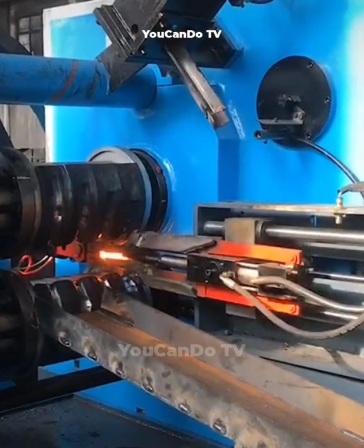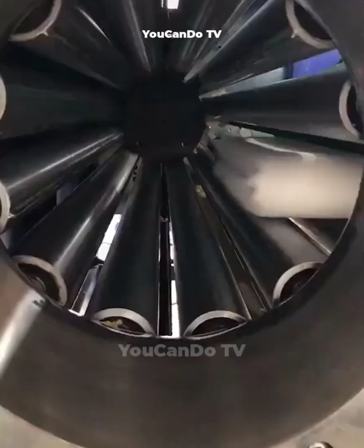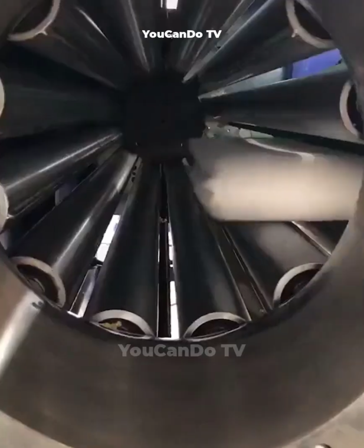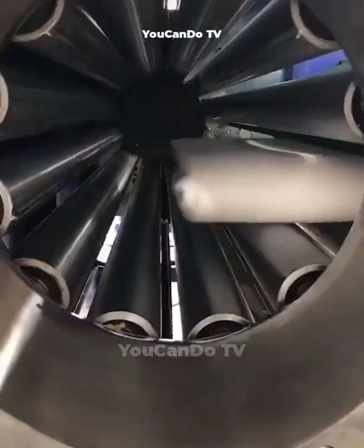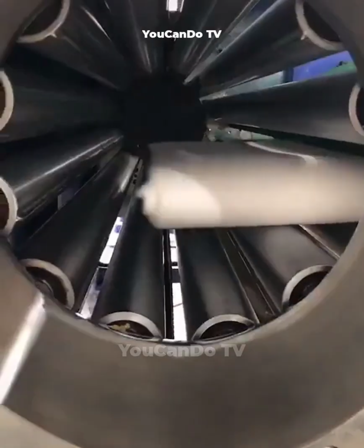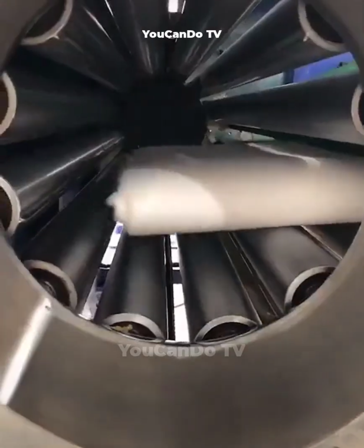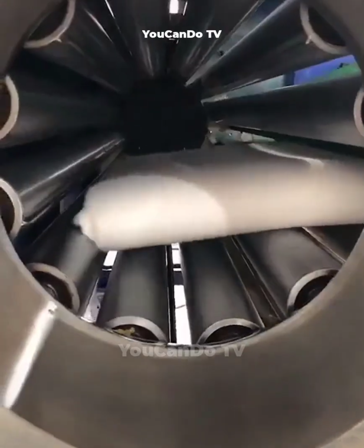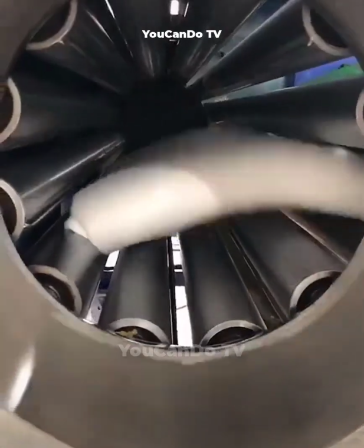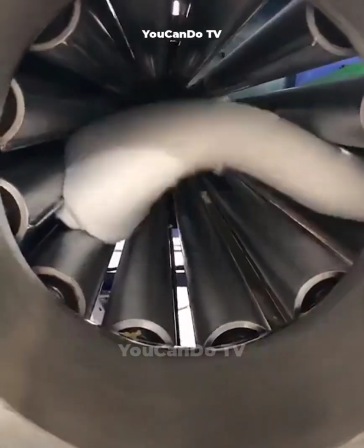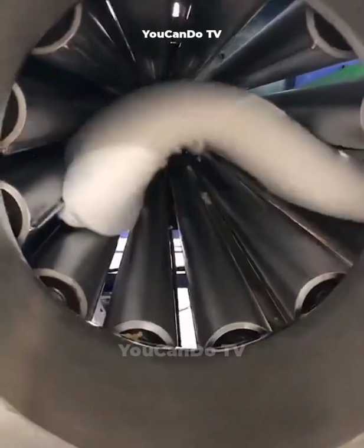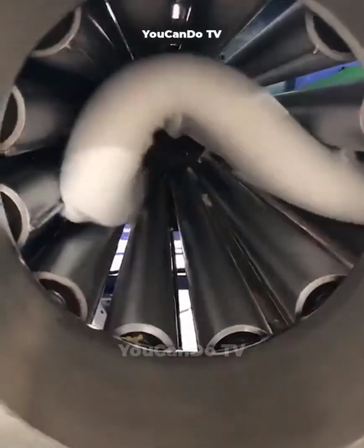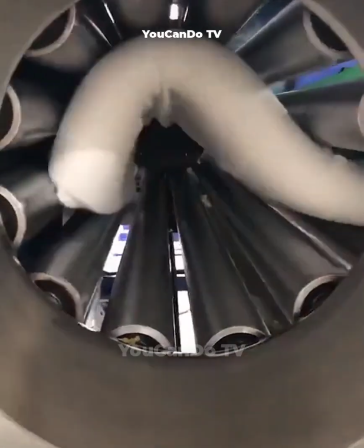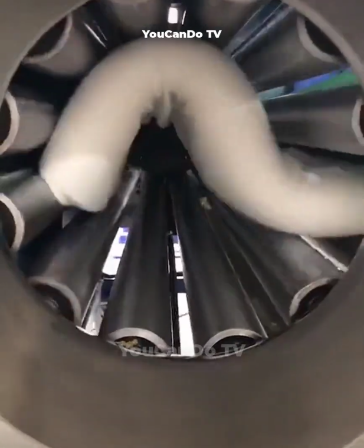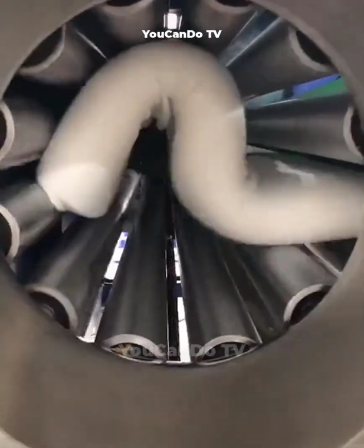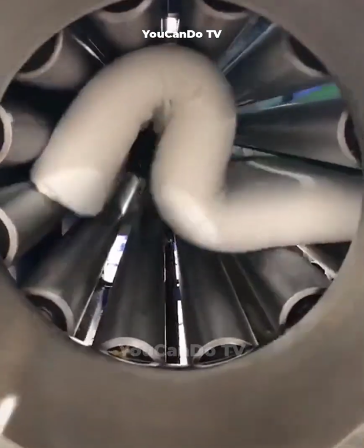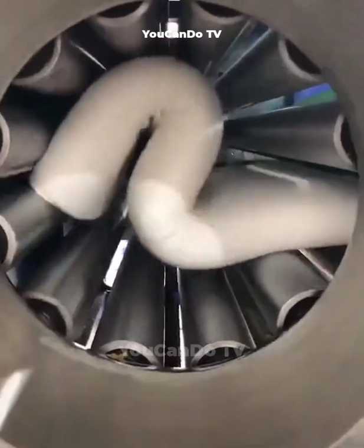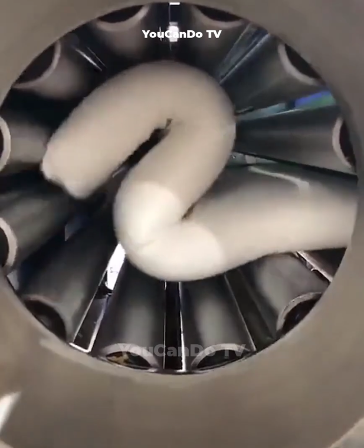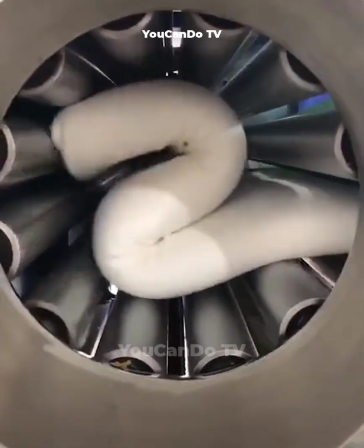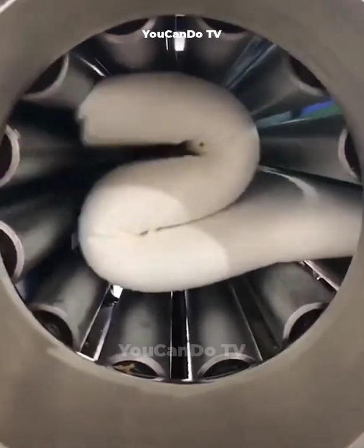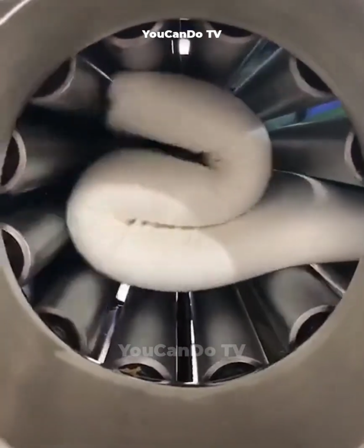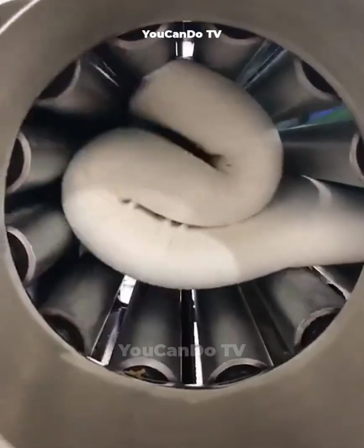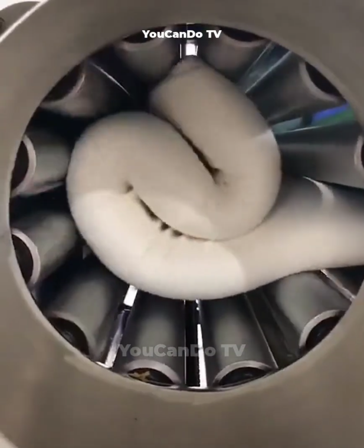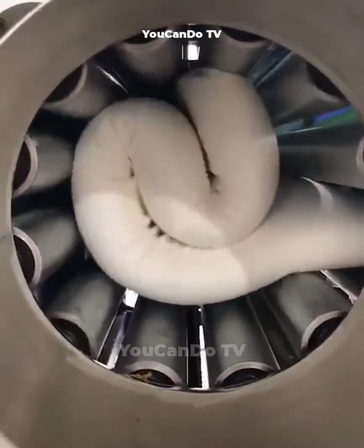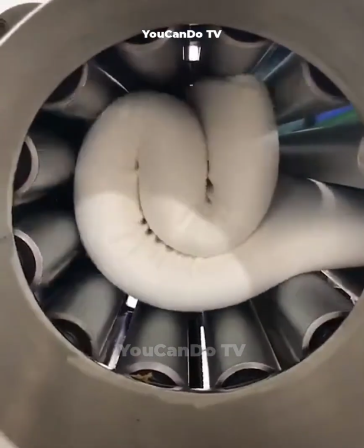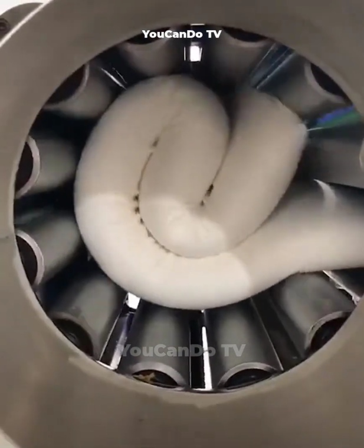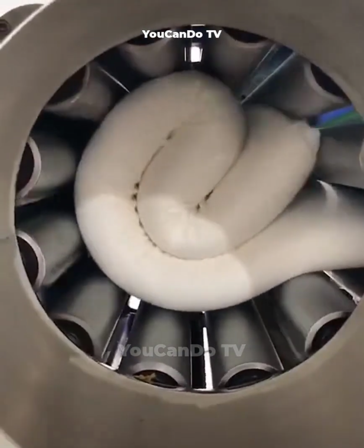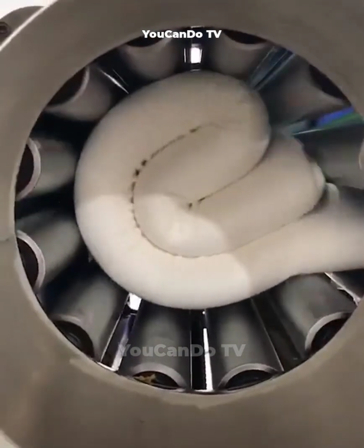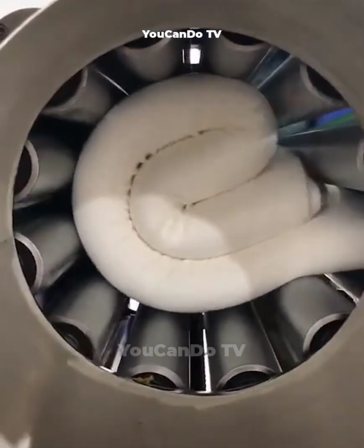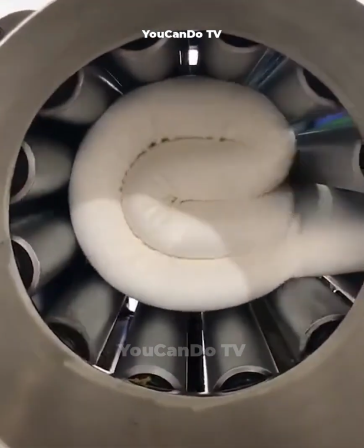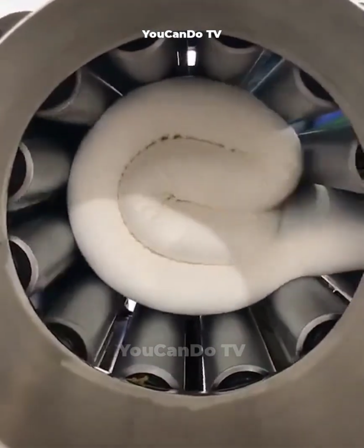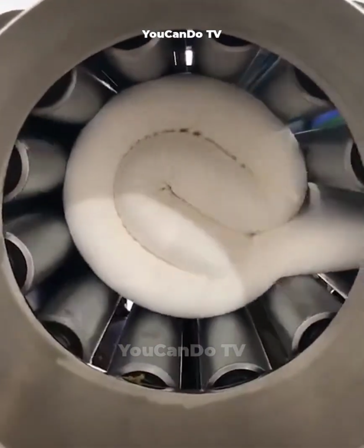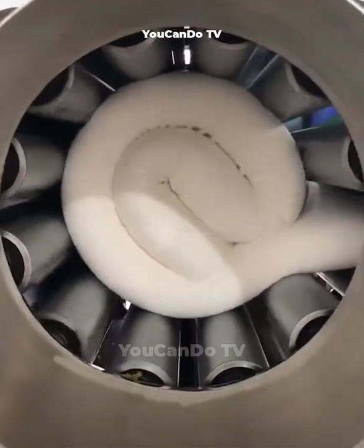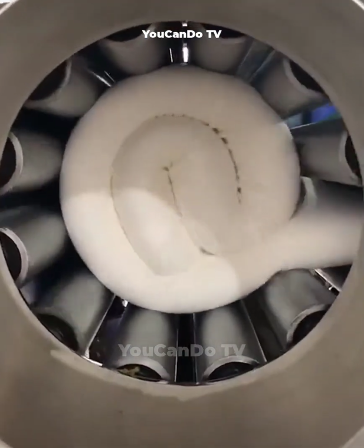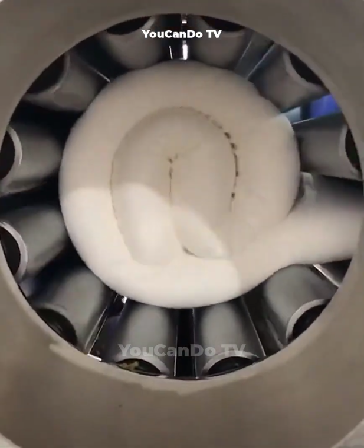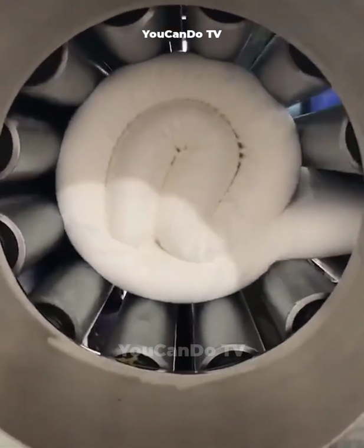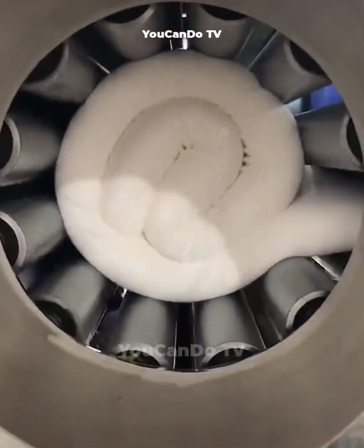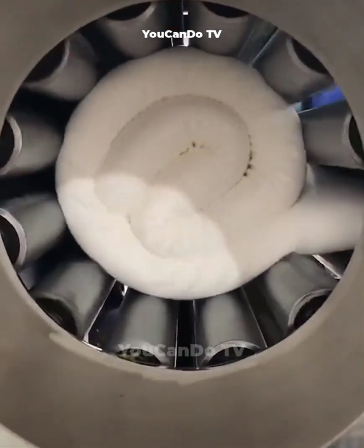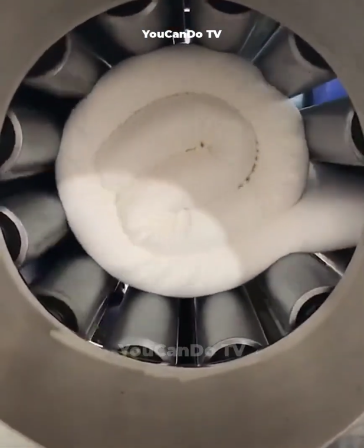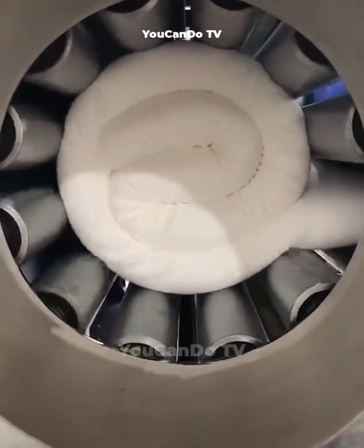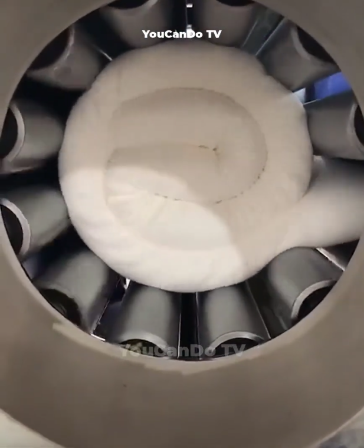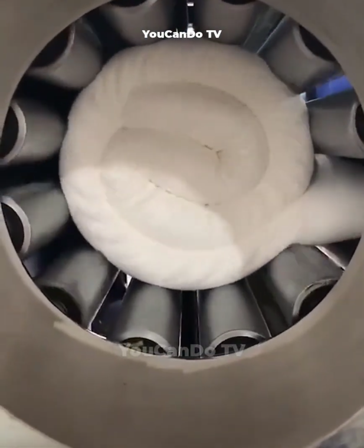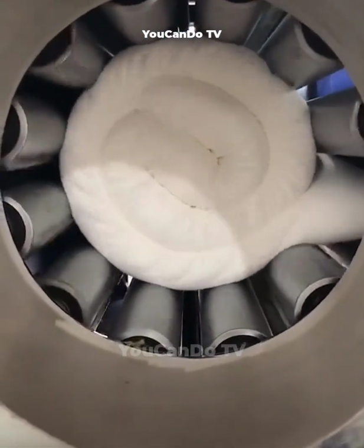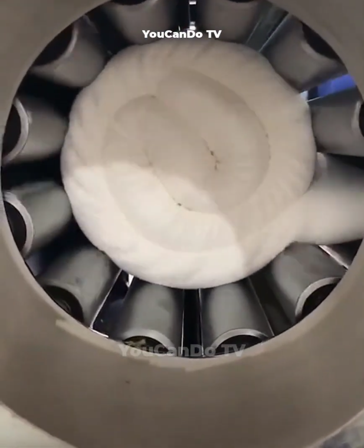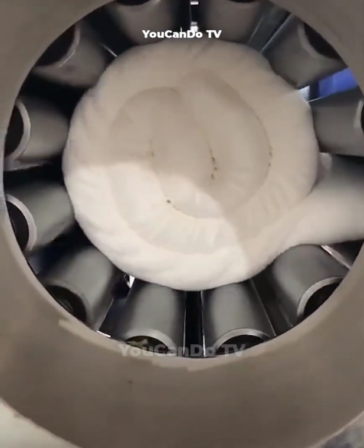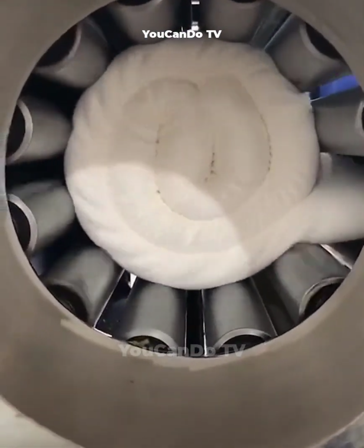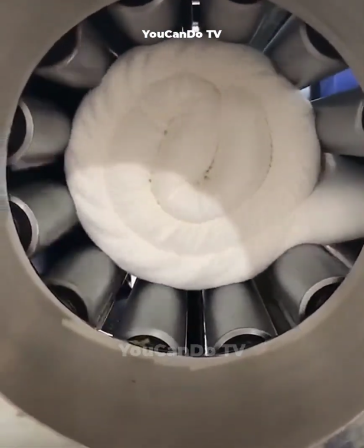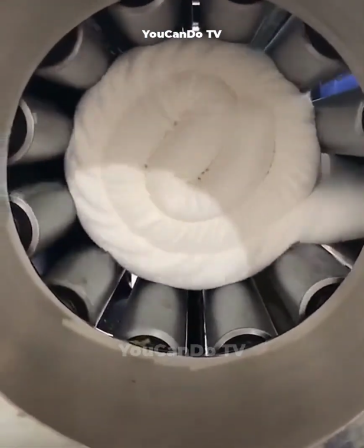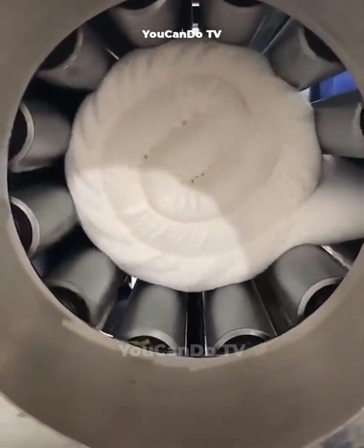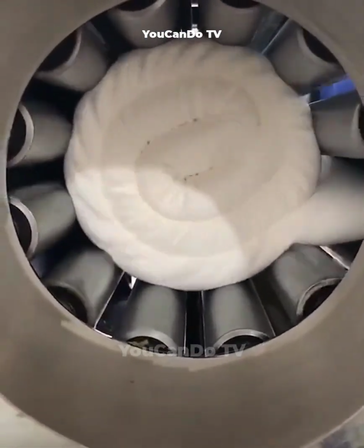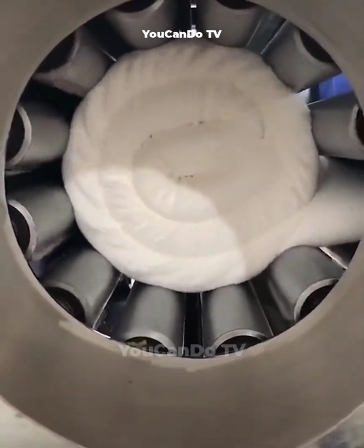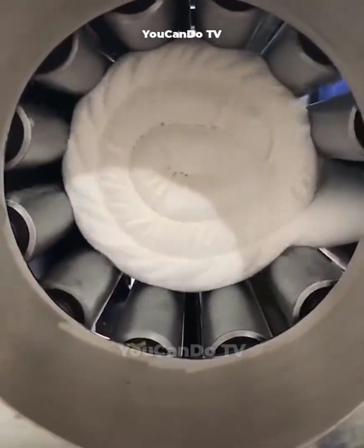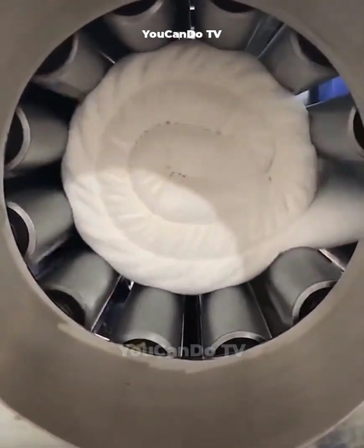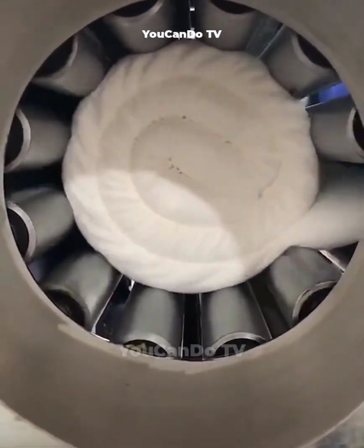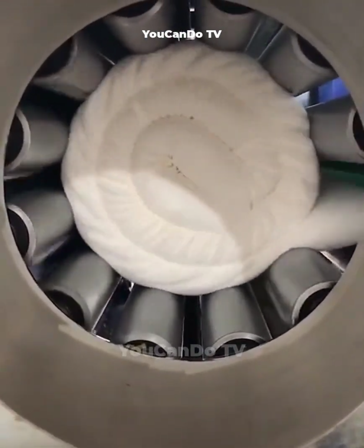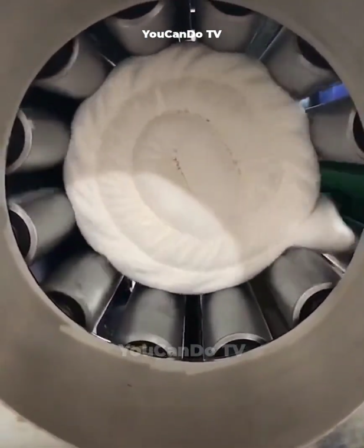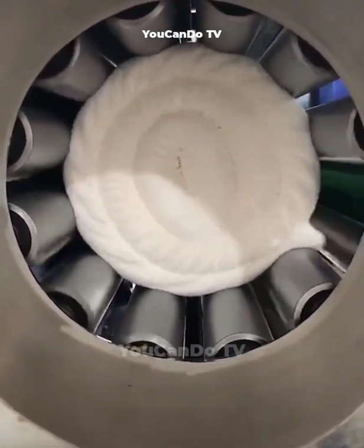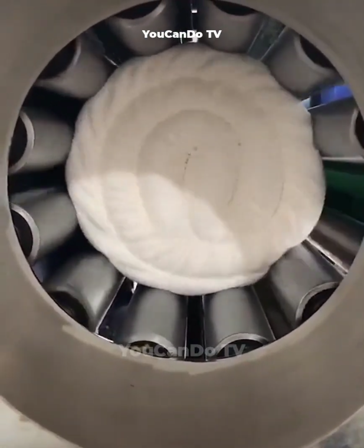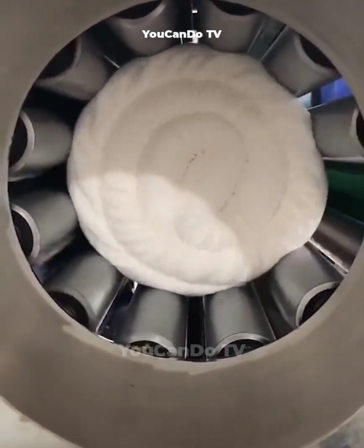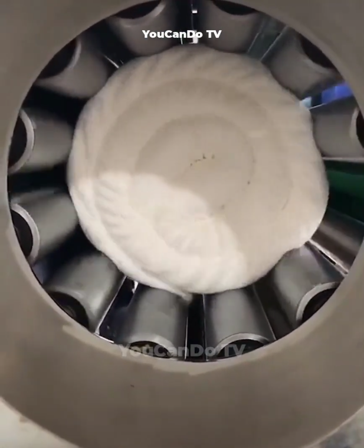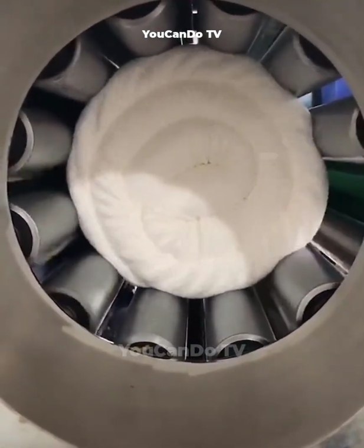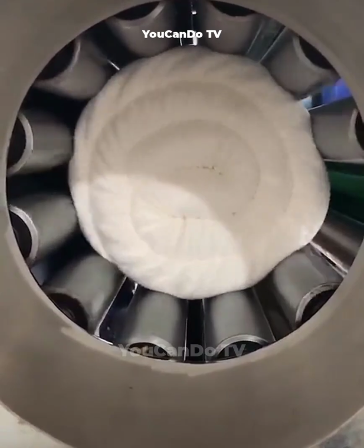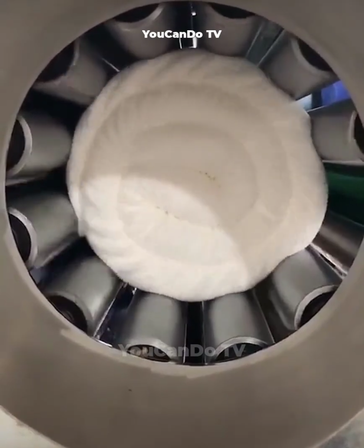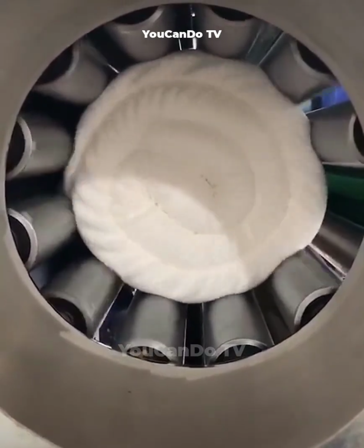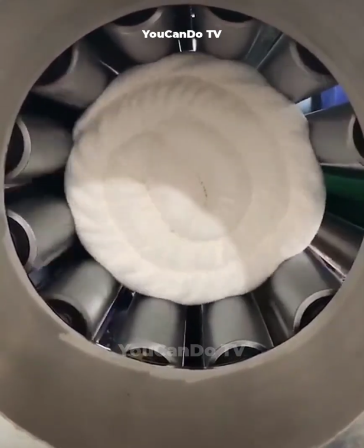The blanket folding machine helps you fold the blanket in an incredibly short amount of time. Not only that, but it is also very compact.